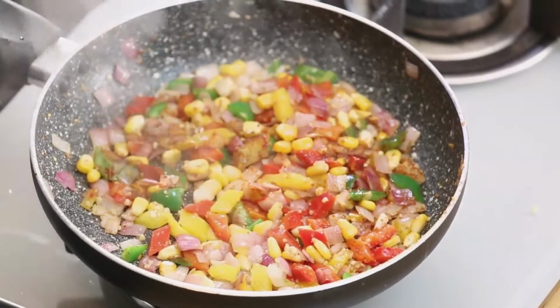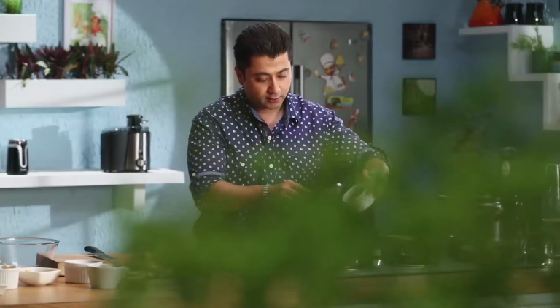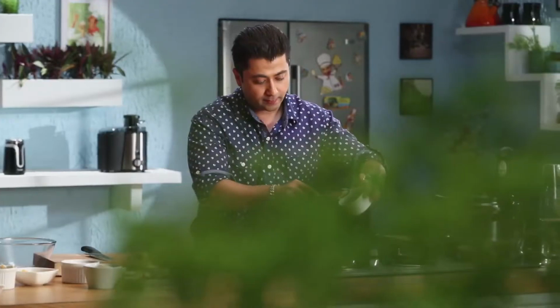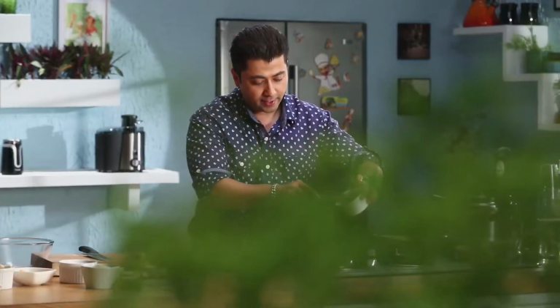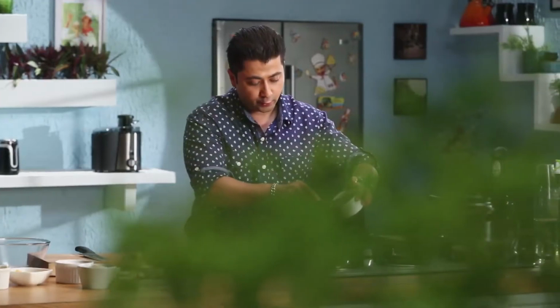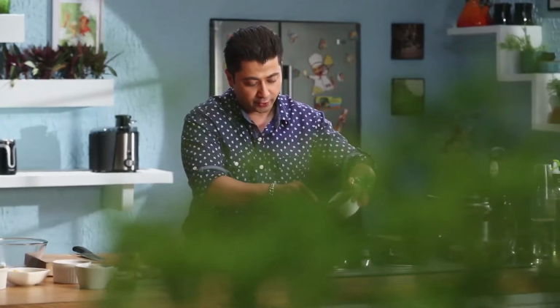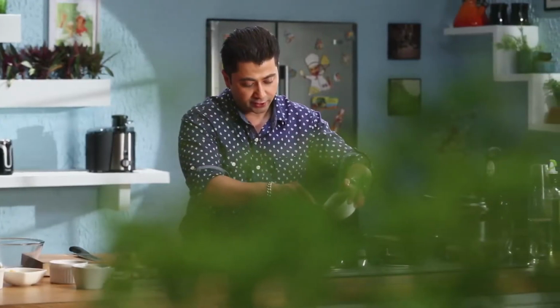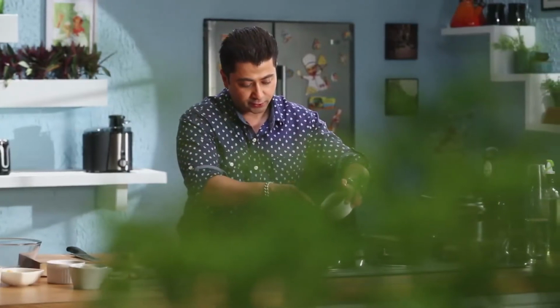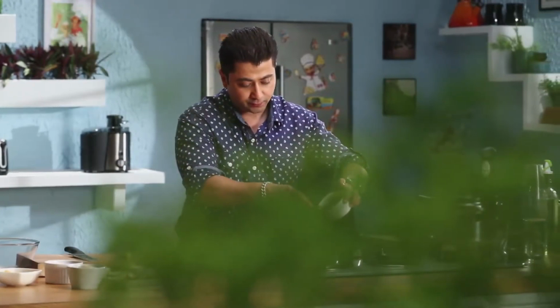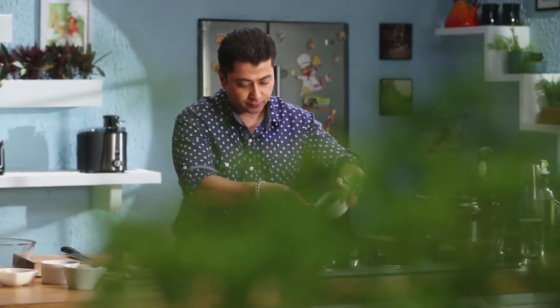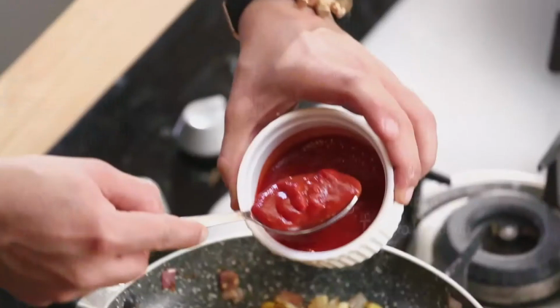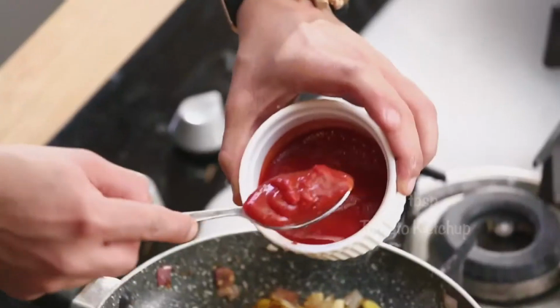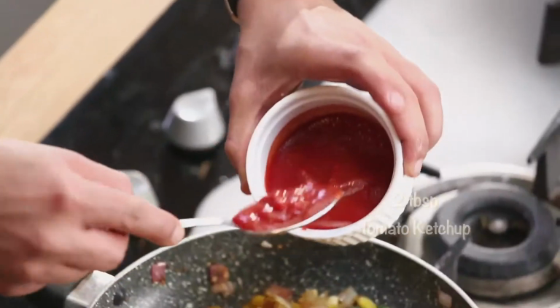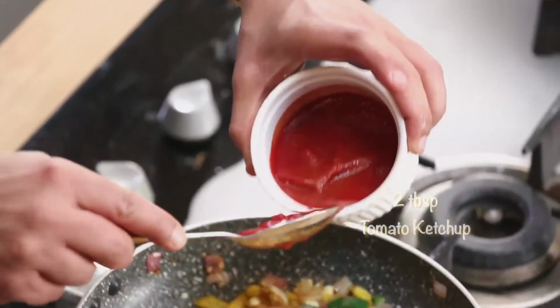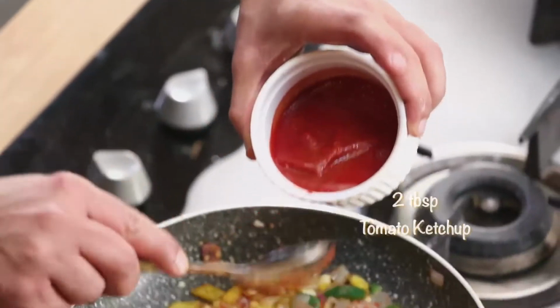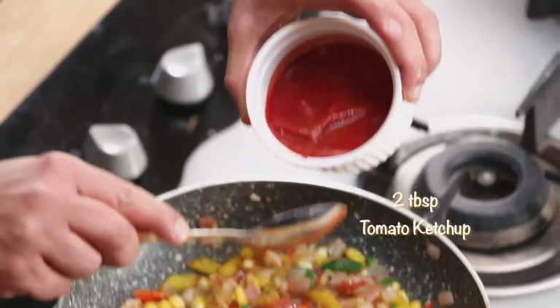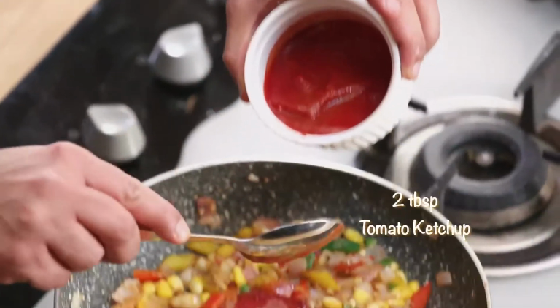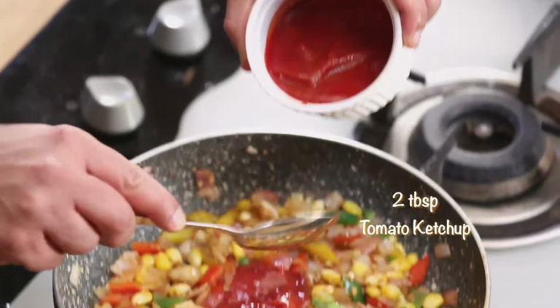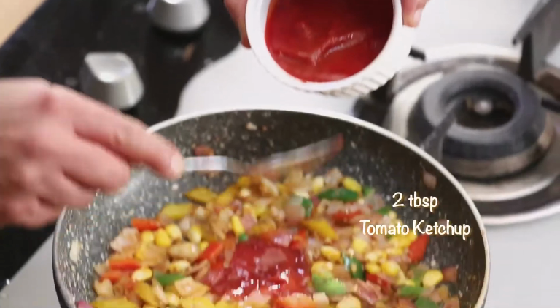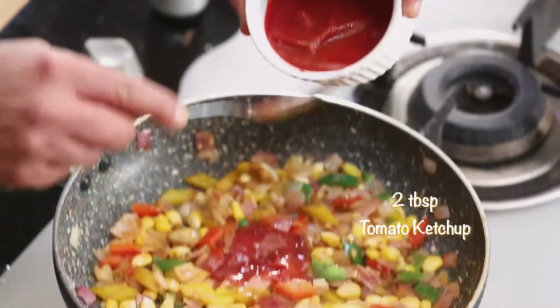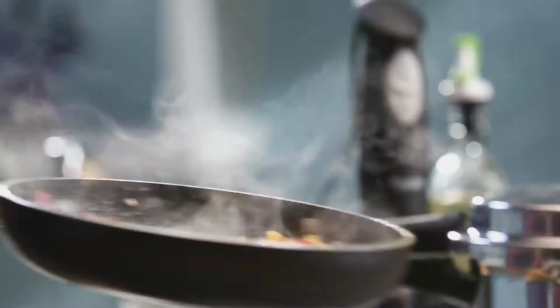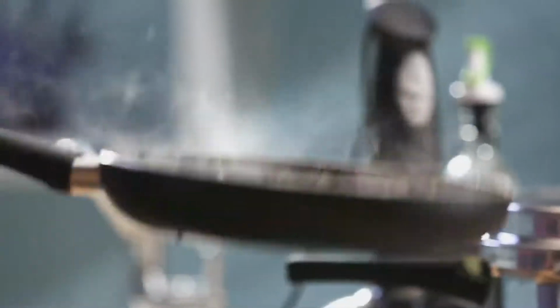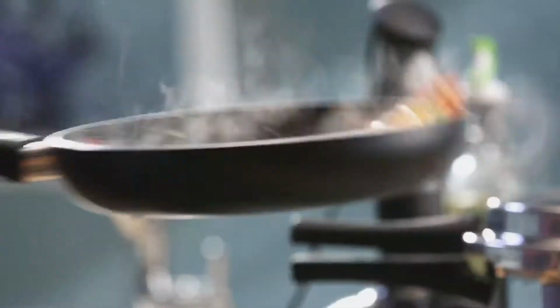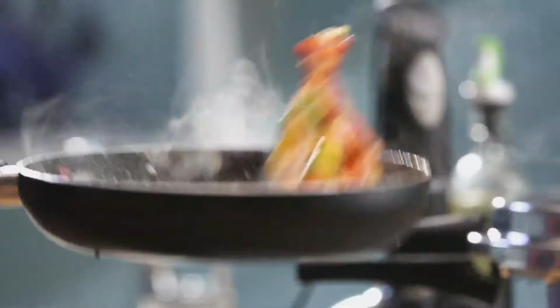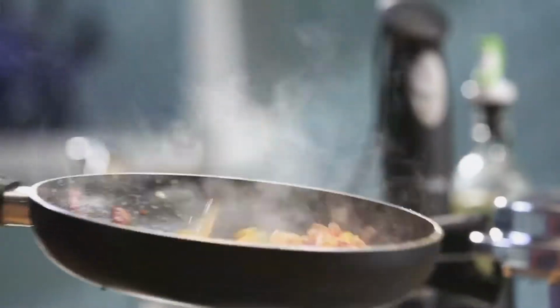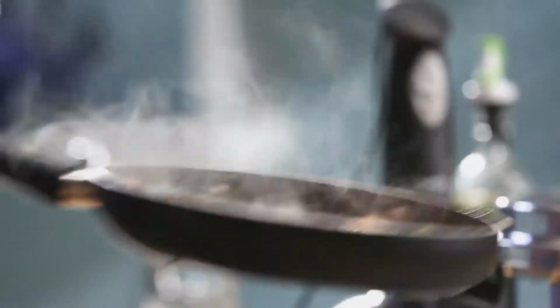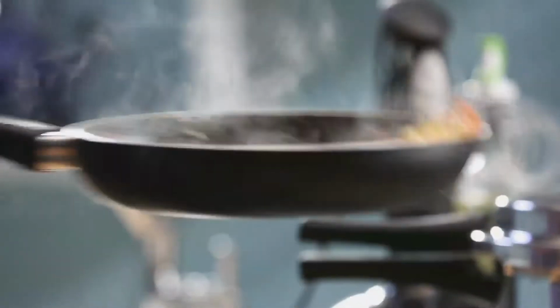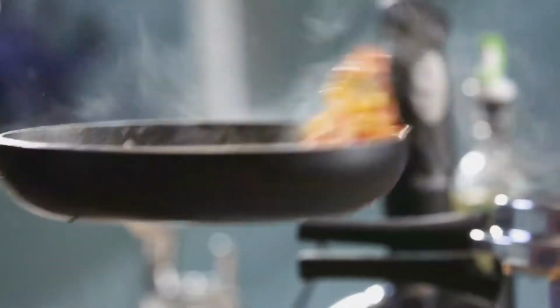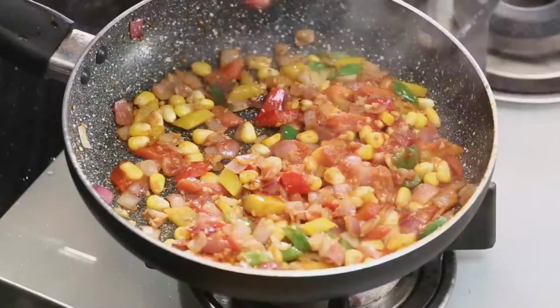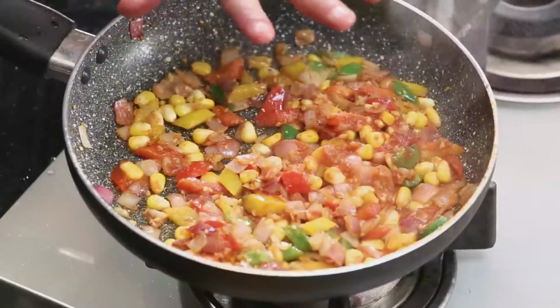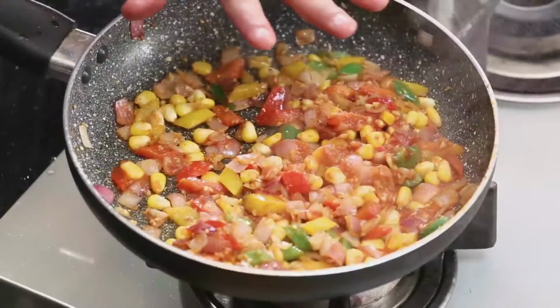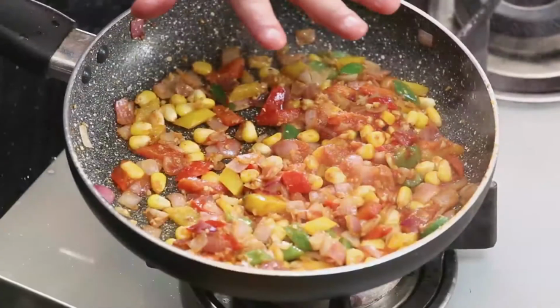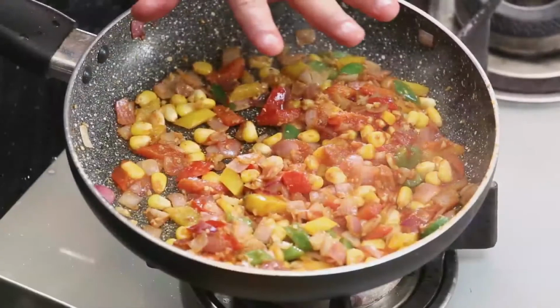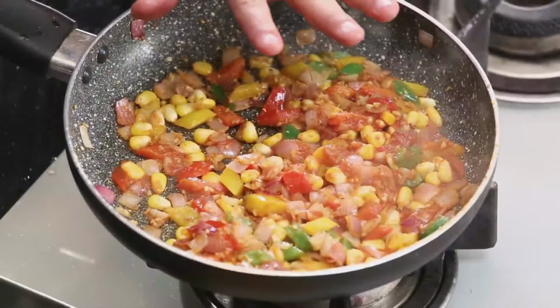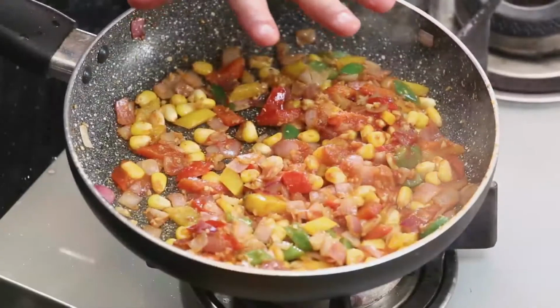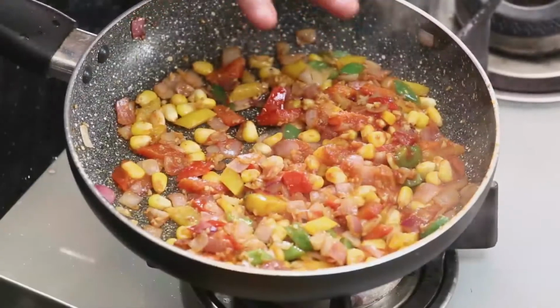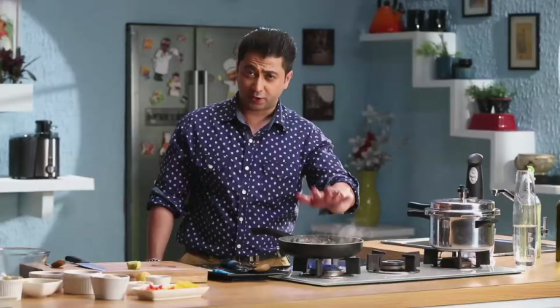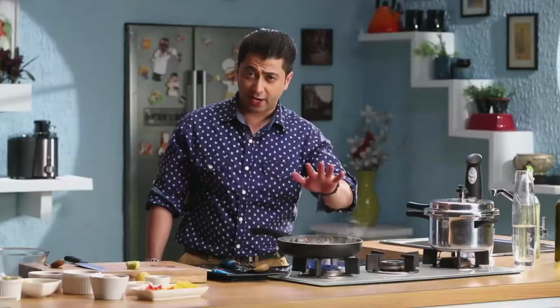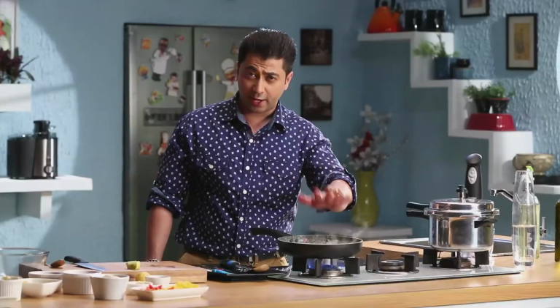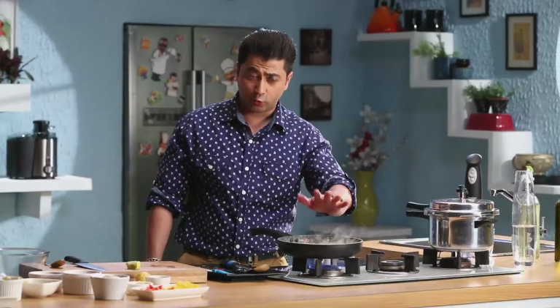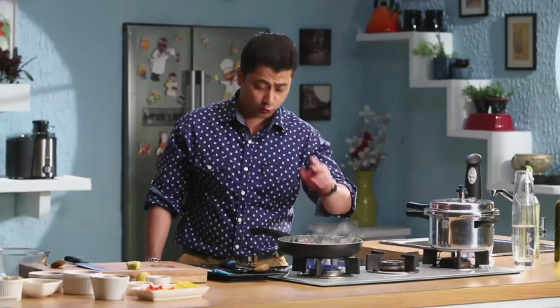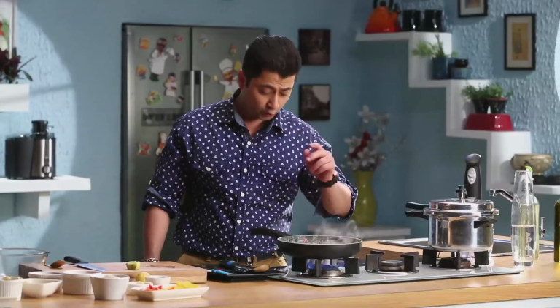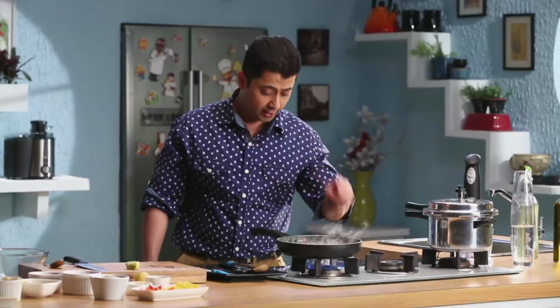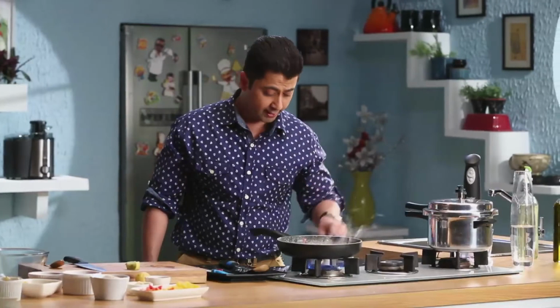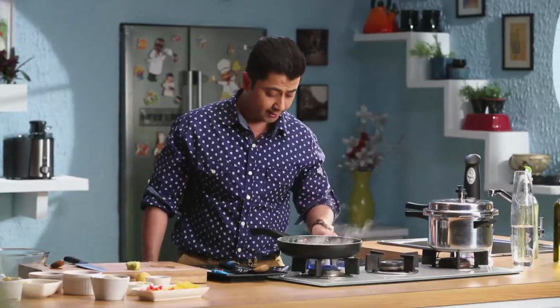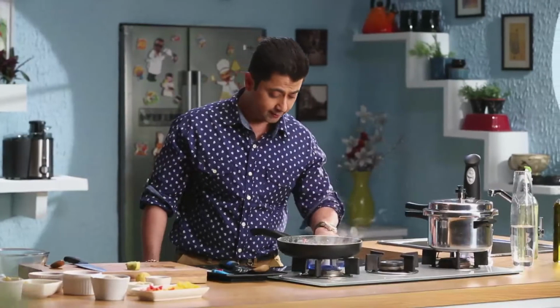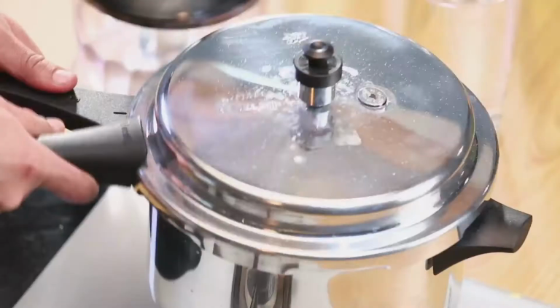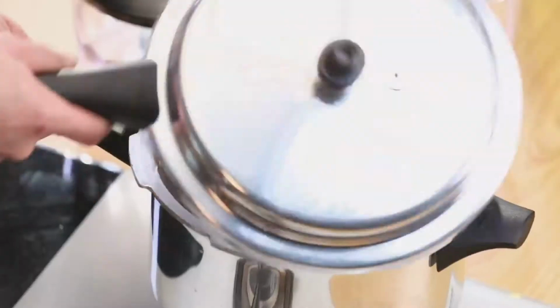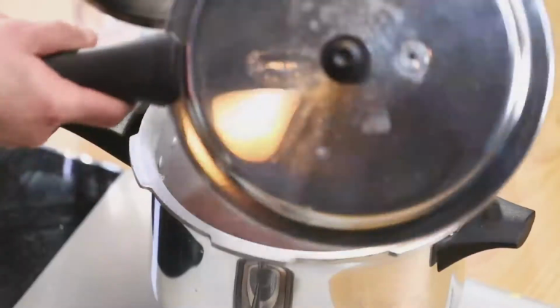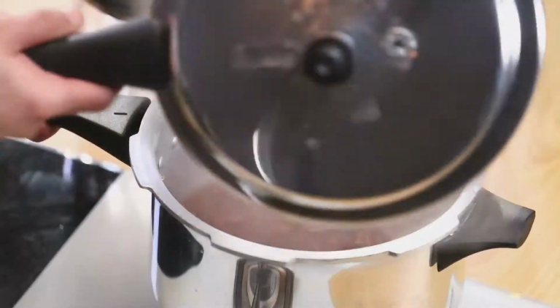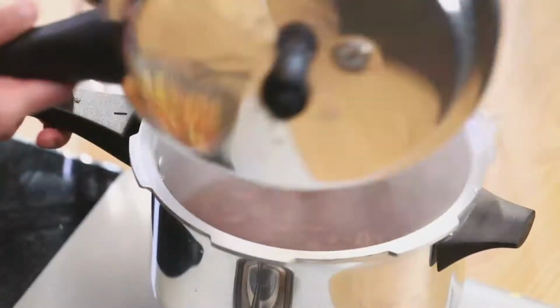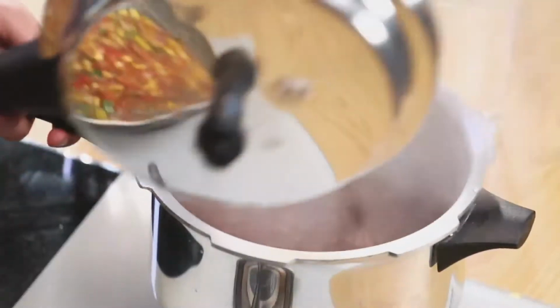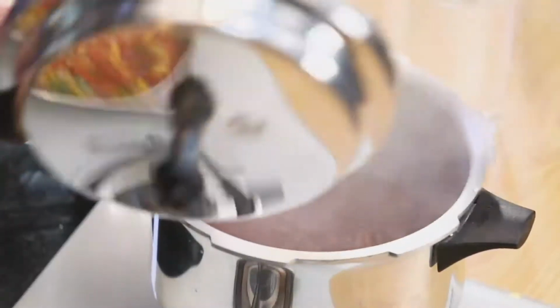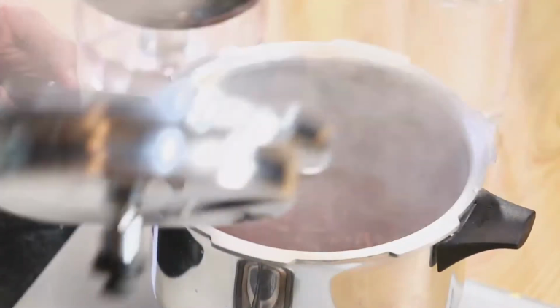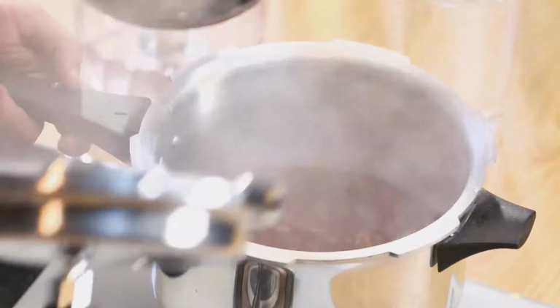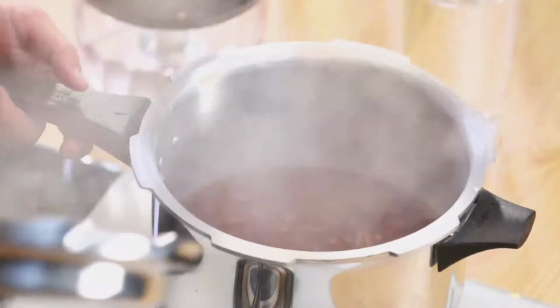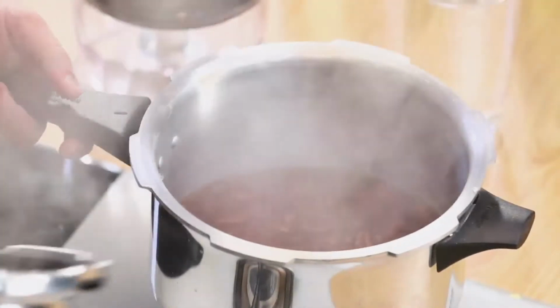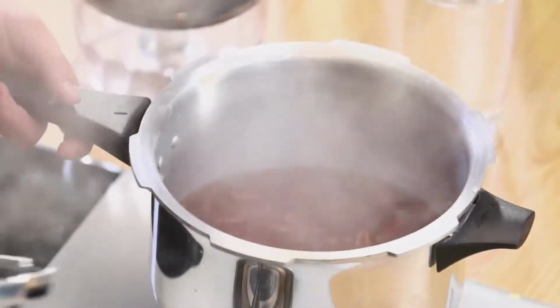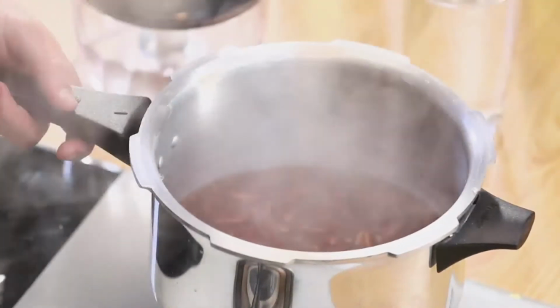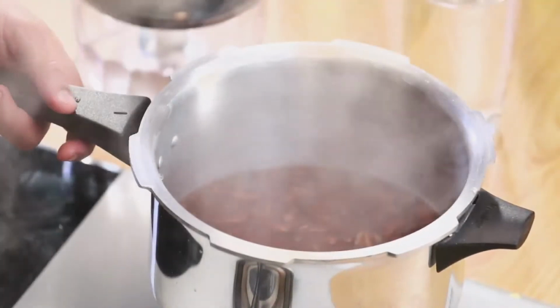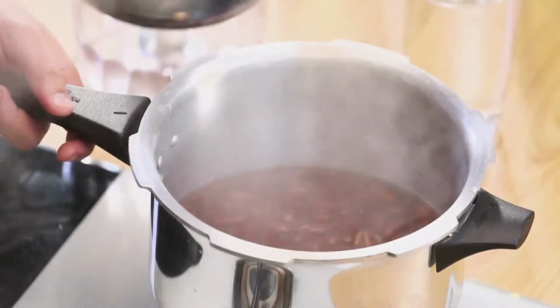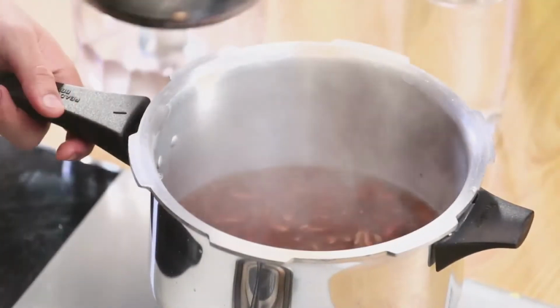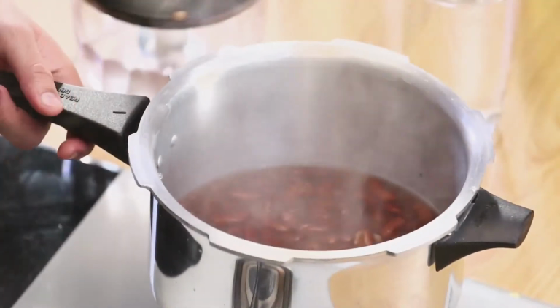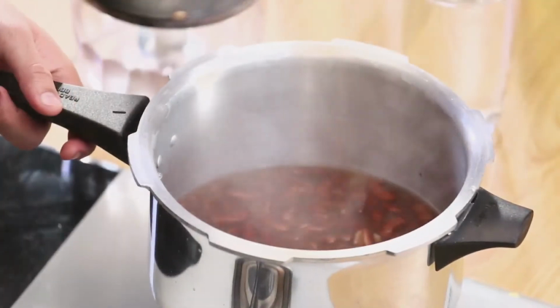Tomato ketchup. This is now ready. Our rajma is ready.